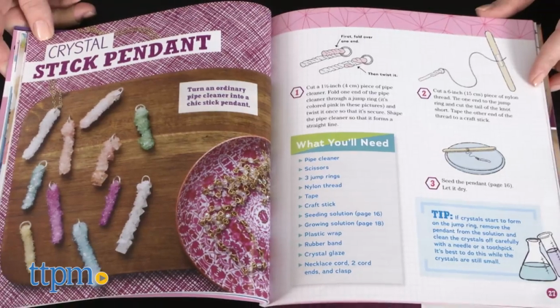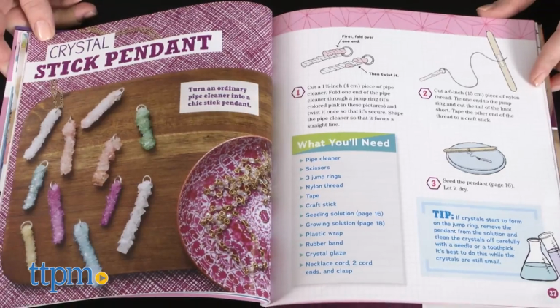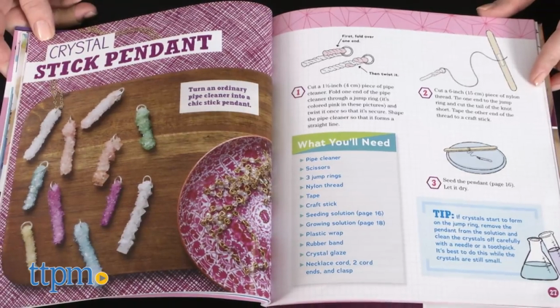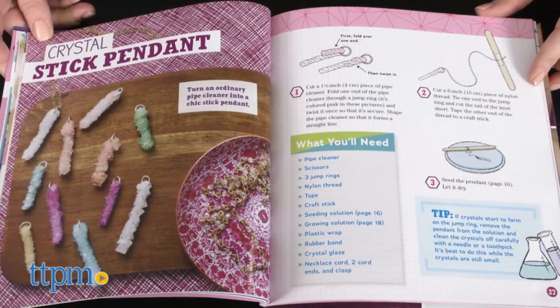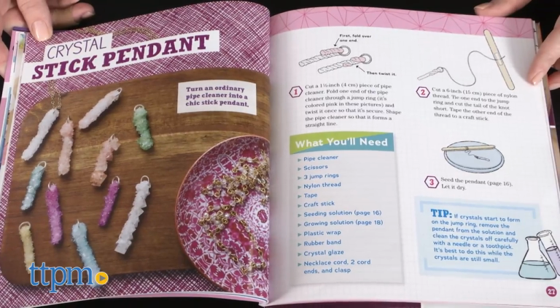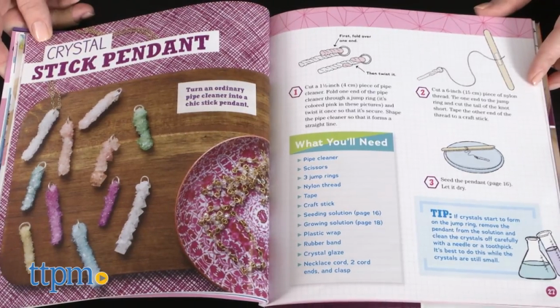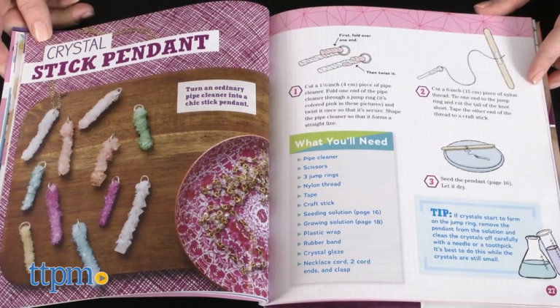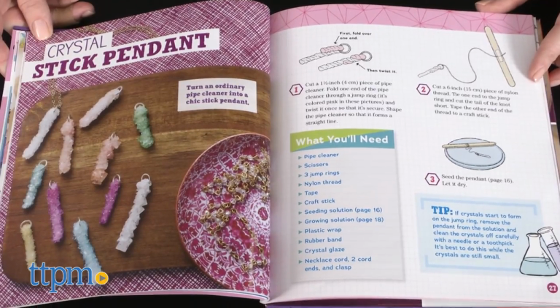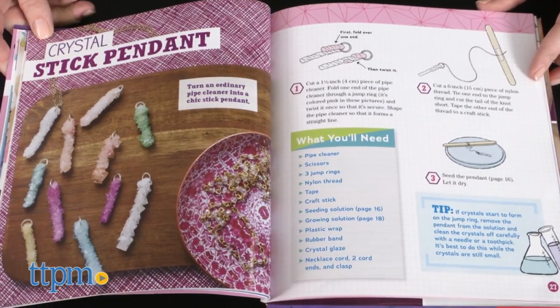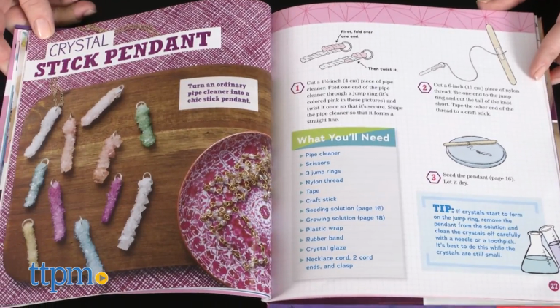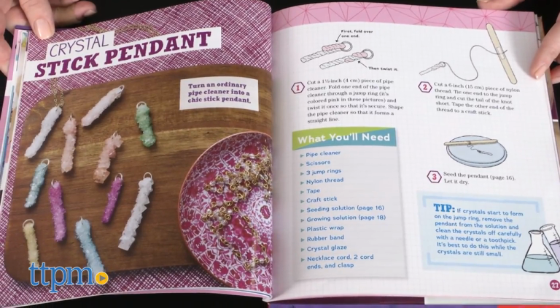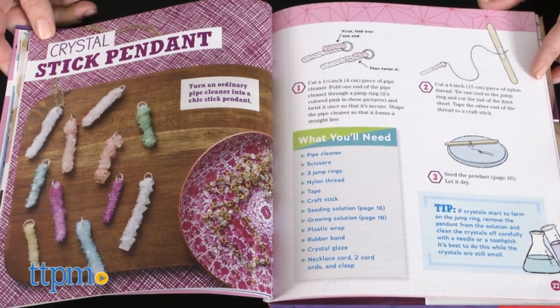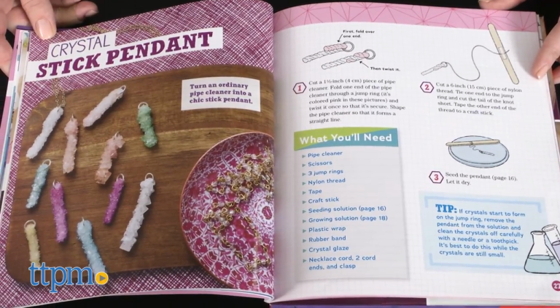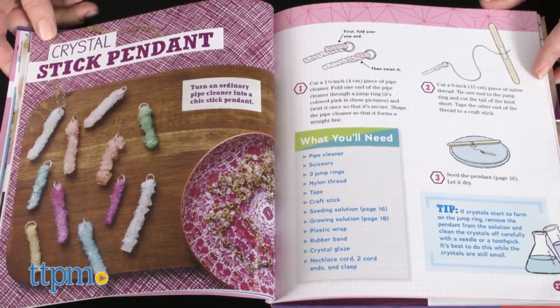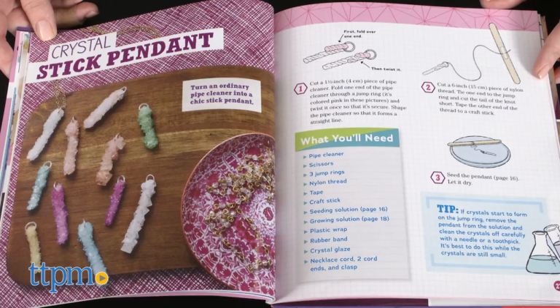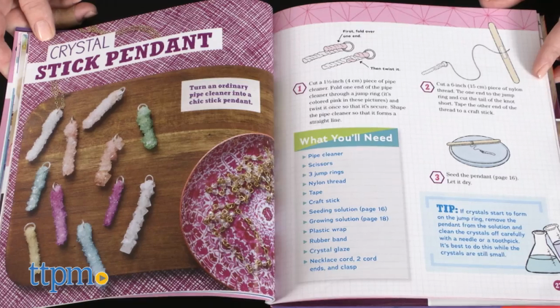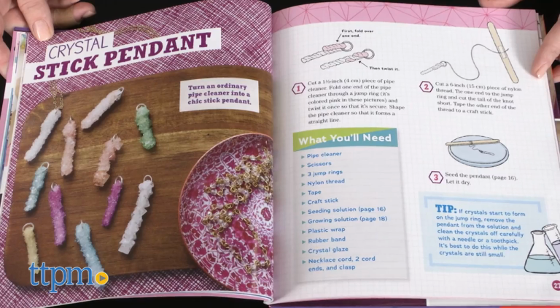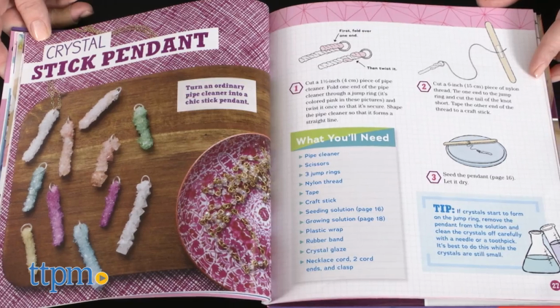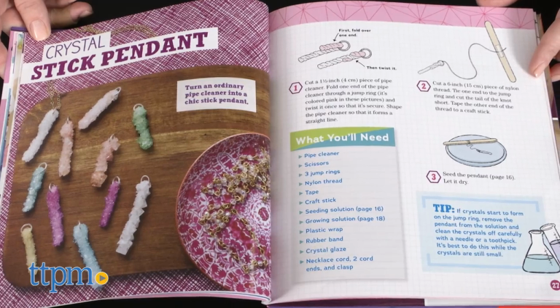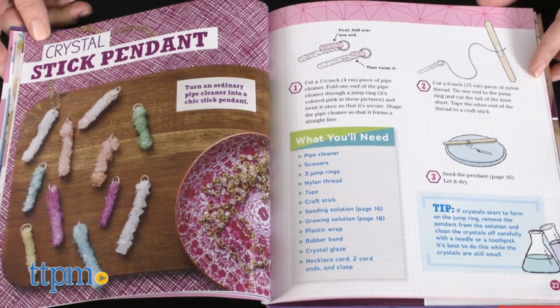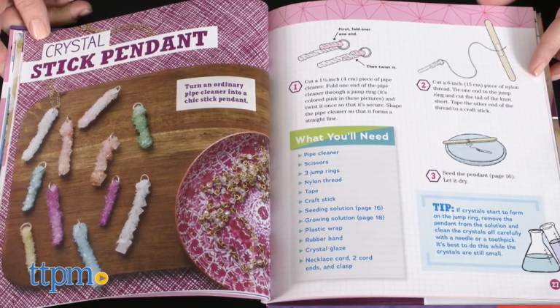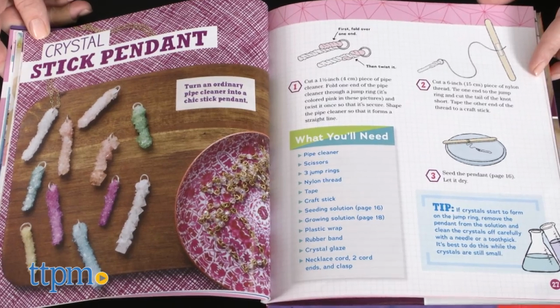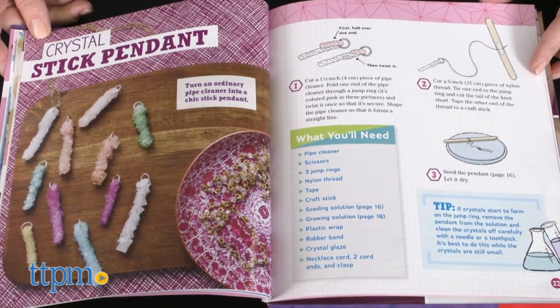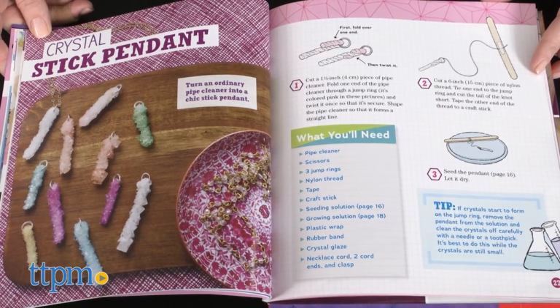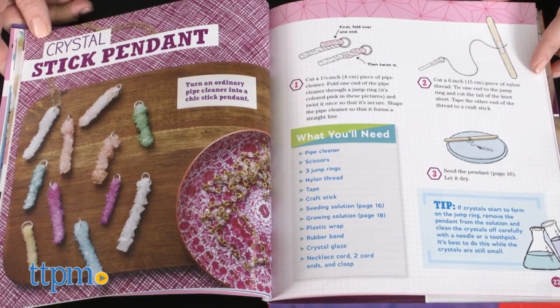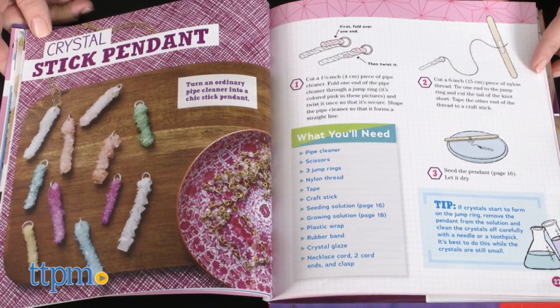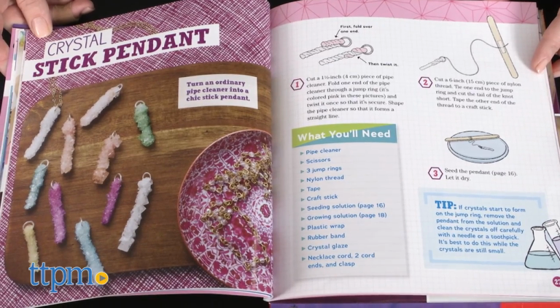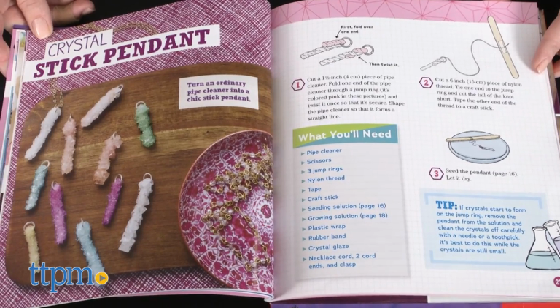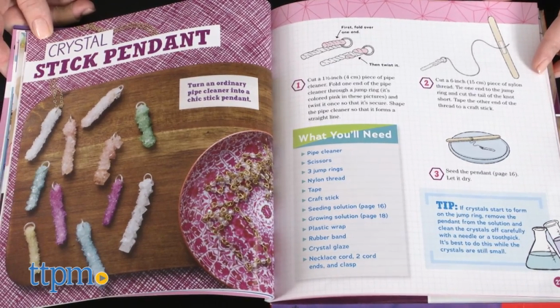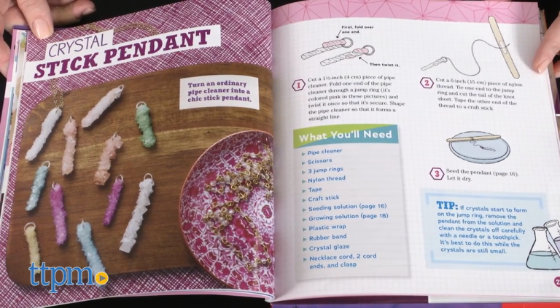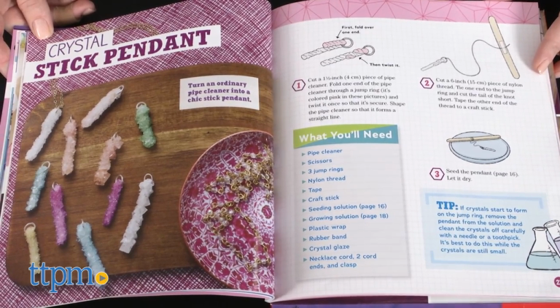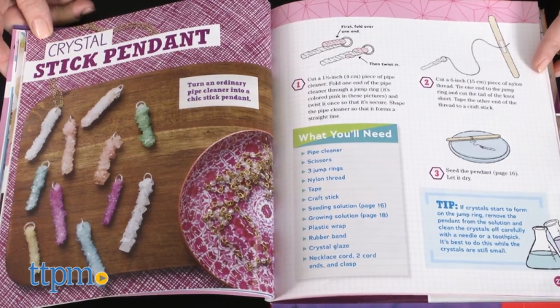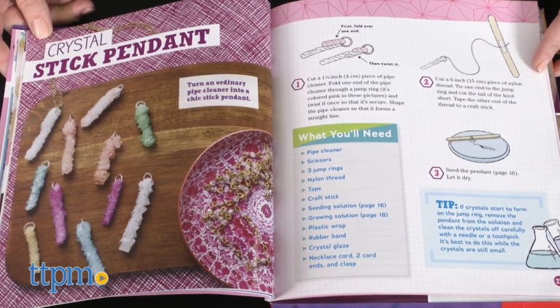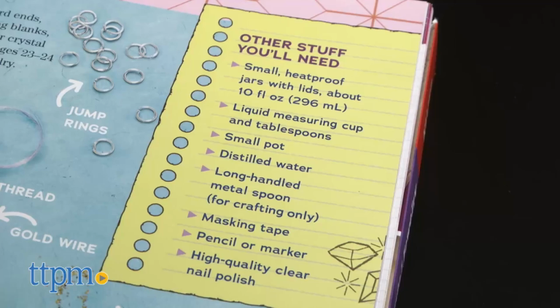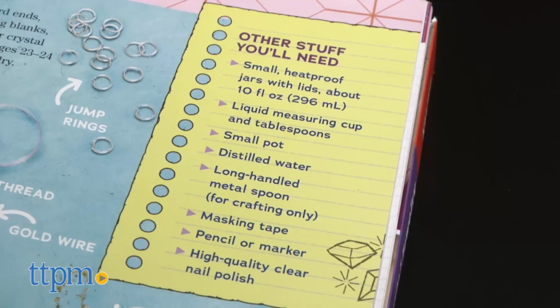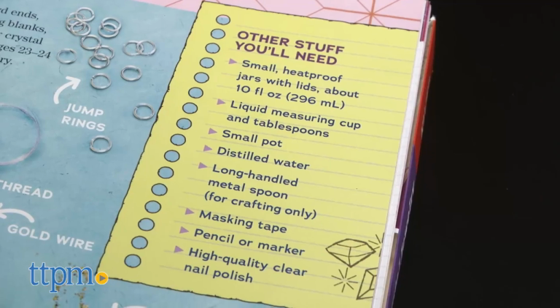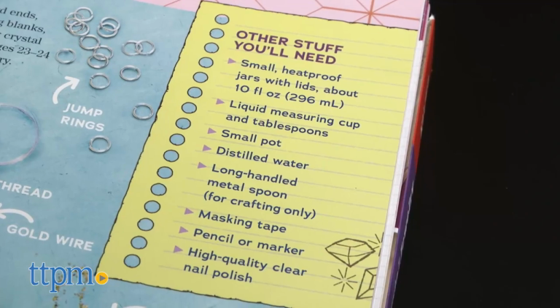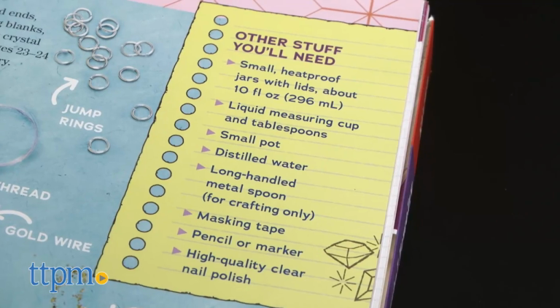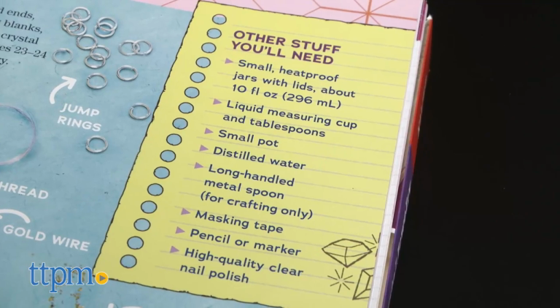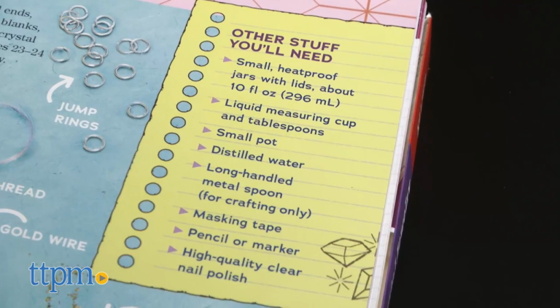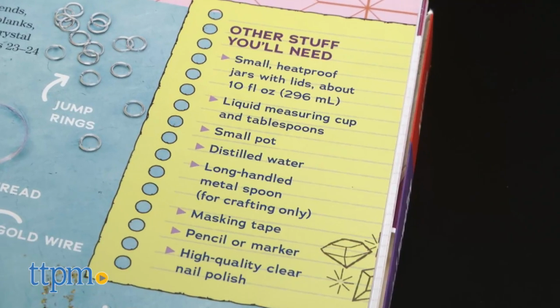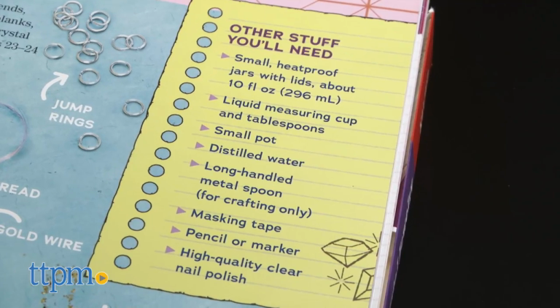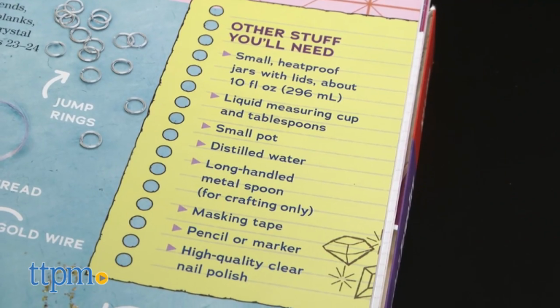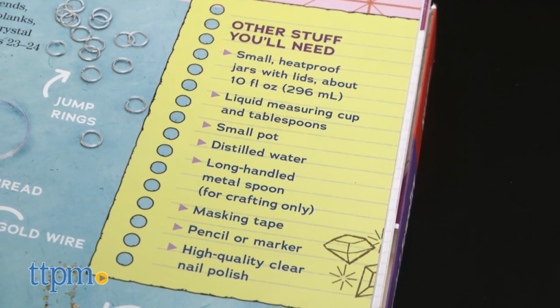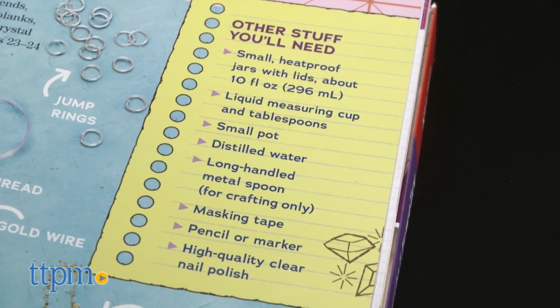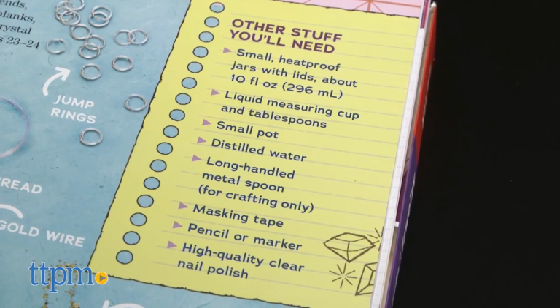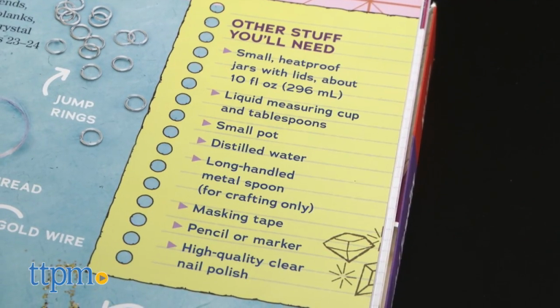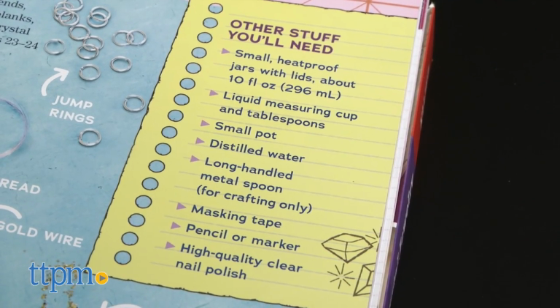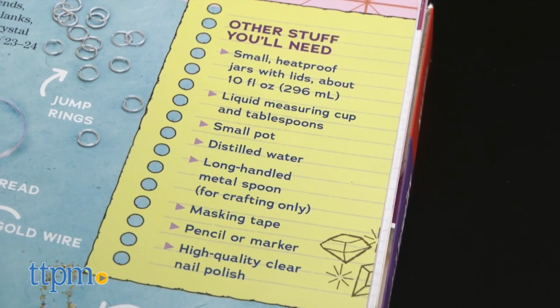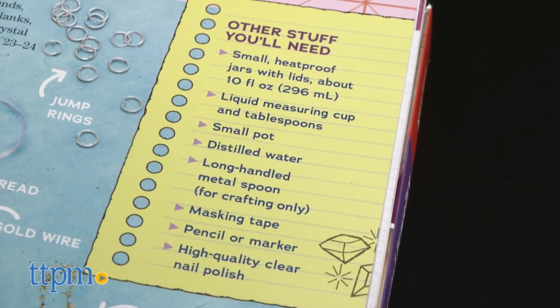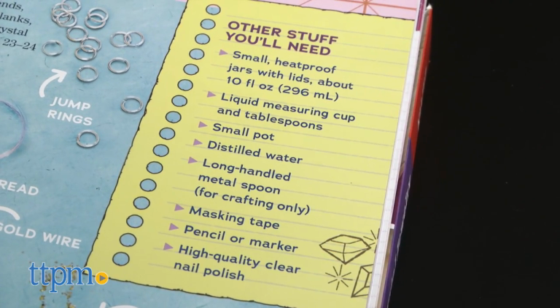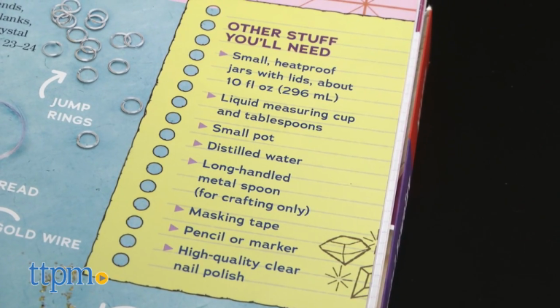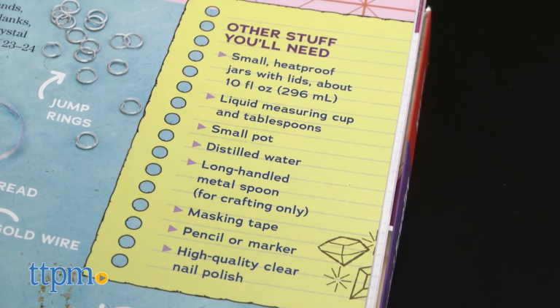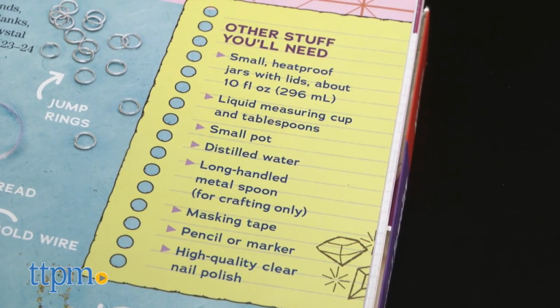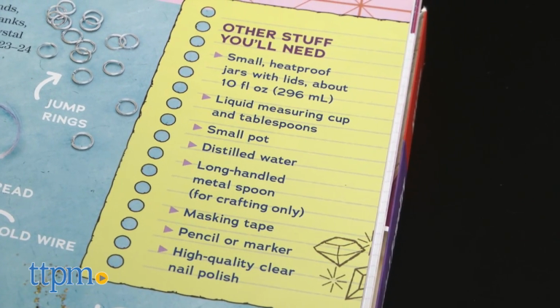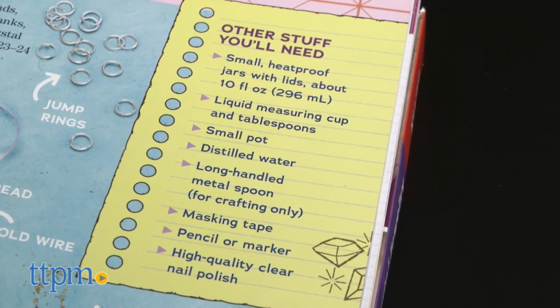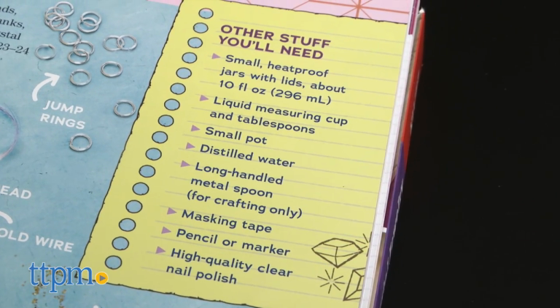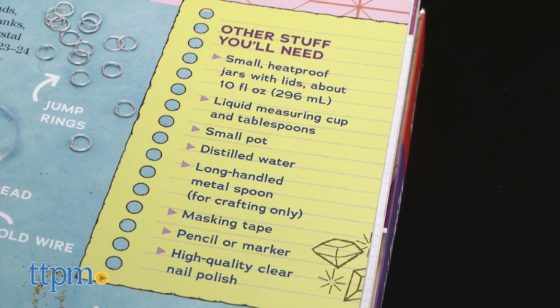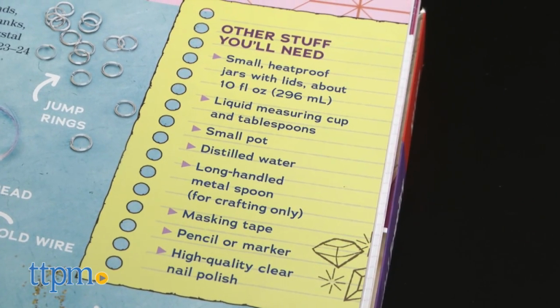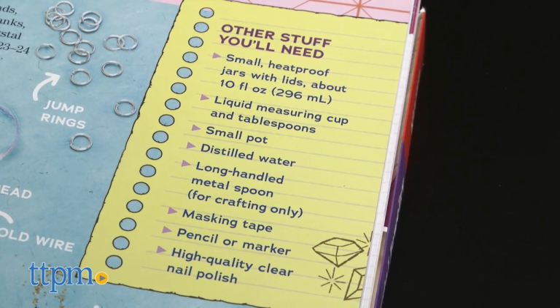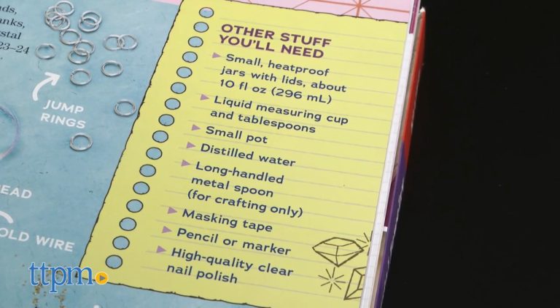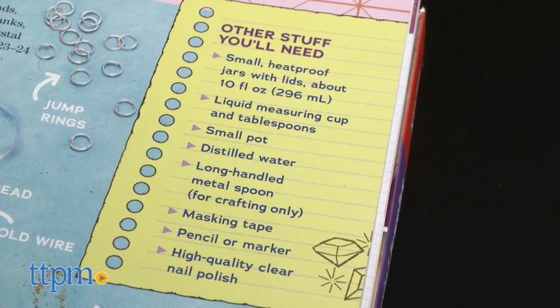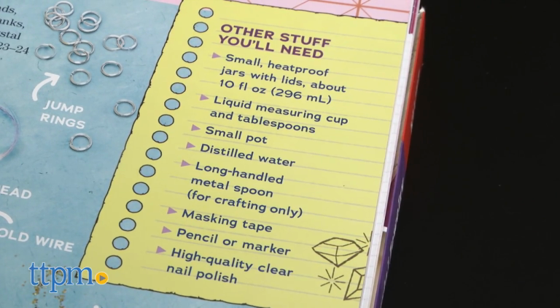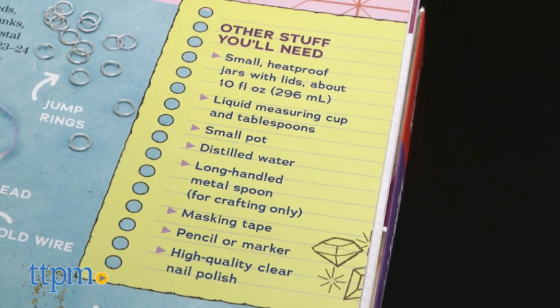This is for ages 8 and up with adult supervision. Plus, you'll need several tools from home, all of which are listed in the 48-page instruction booklet.